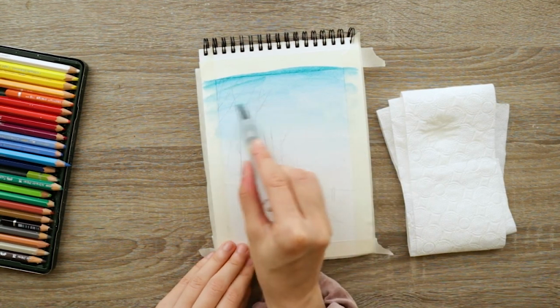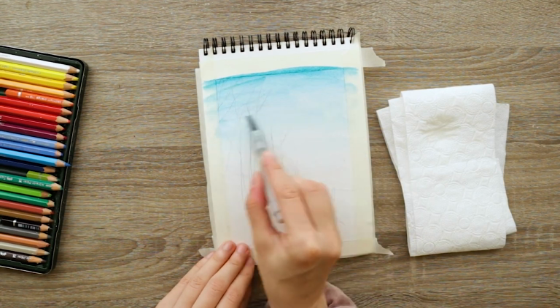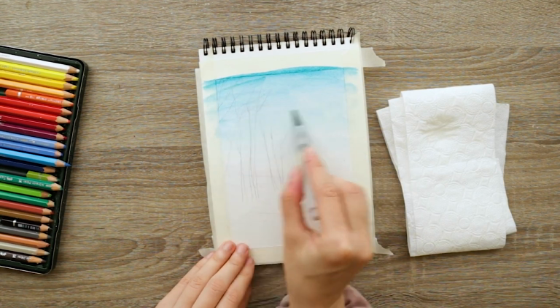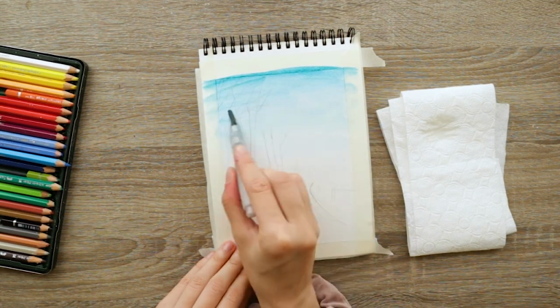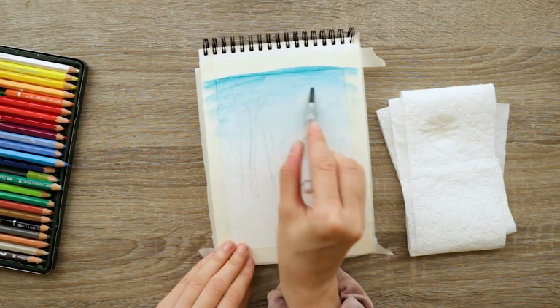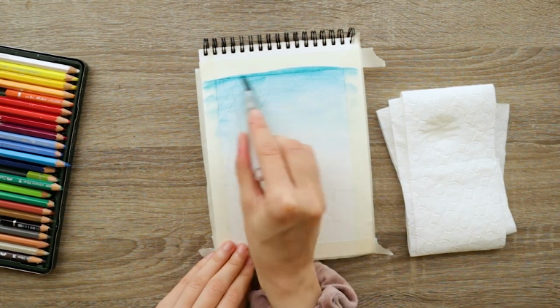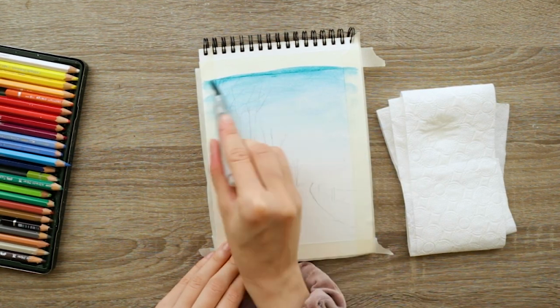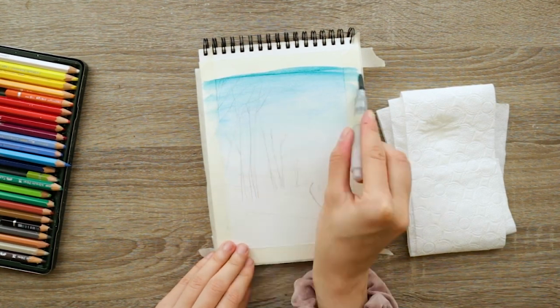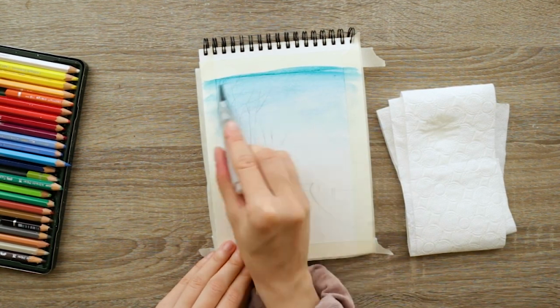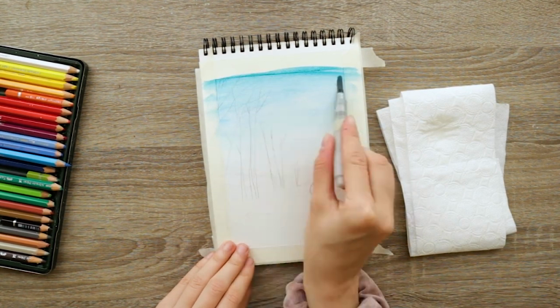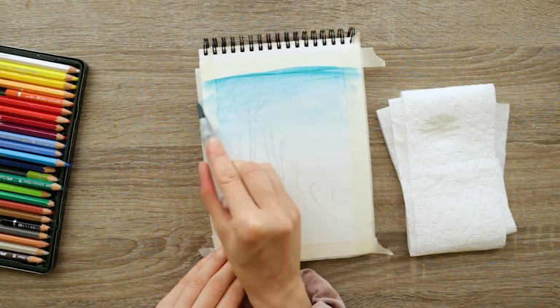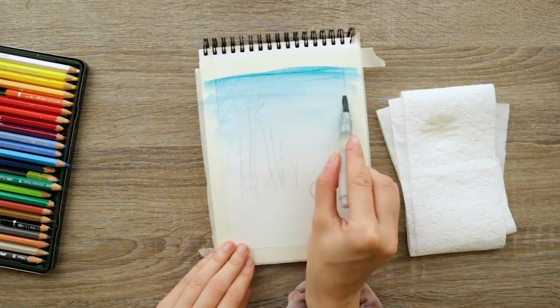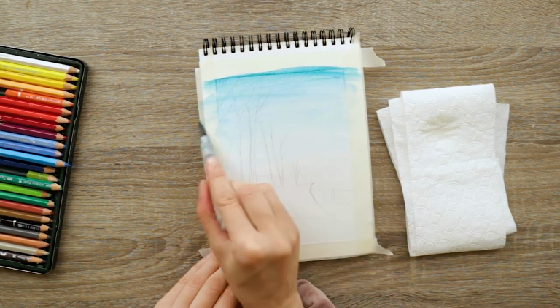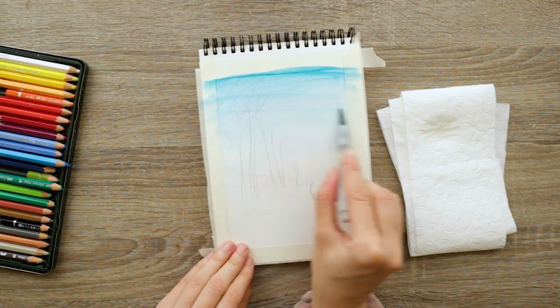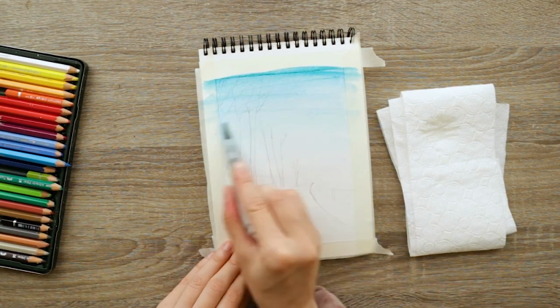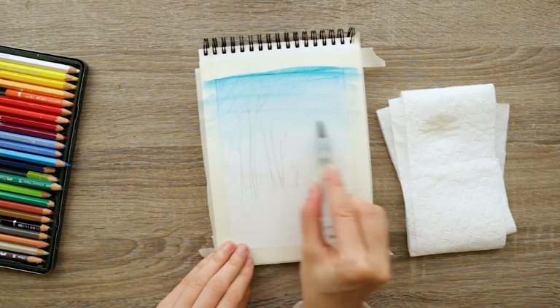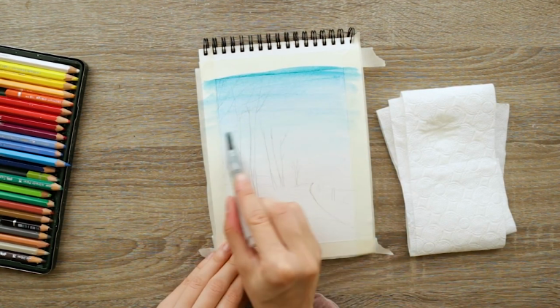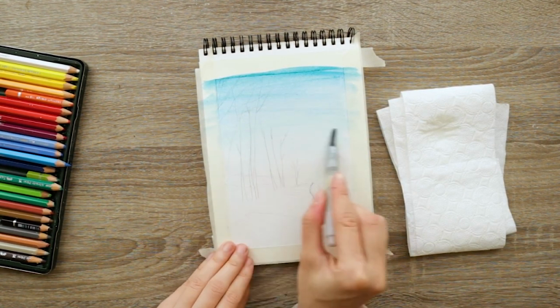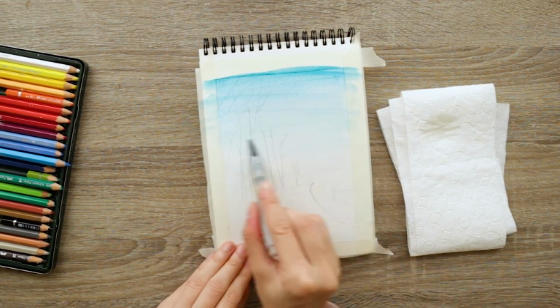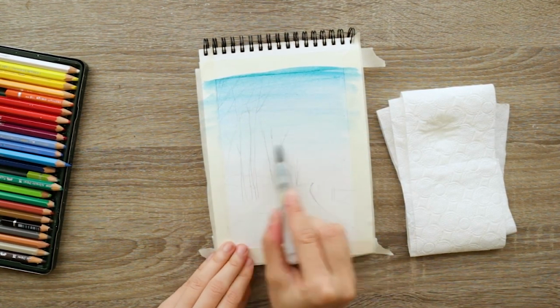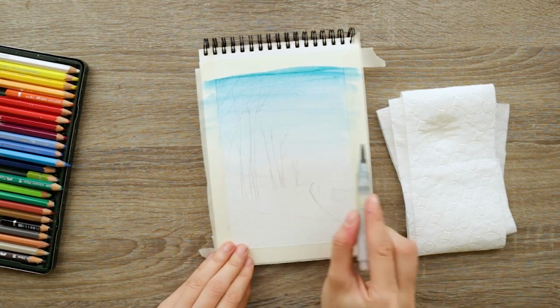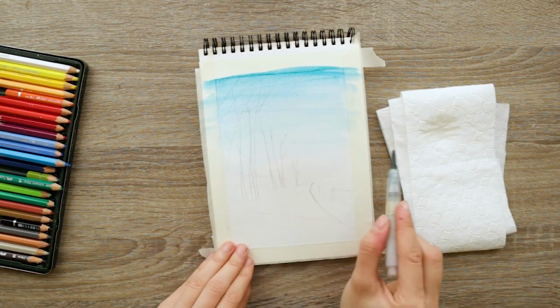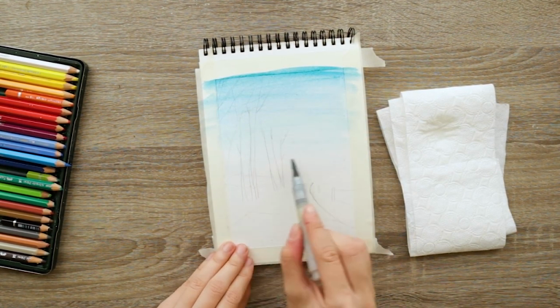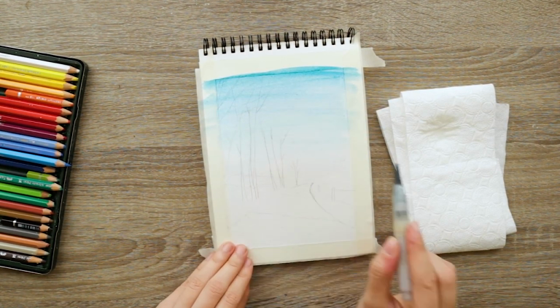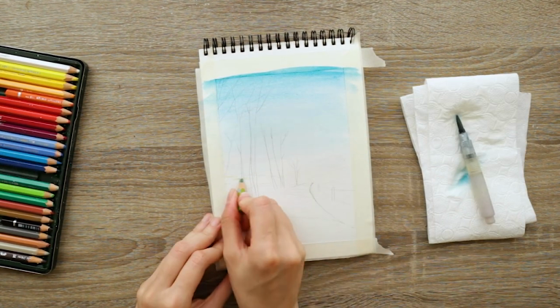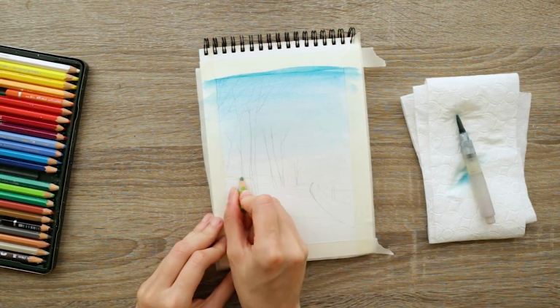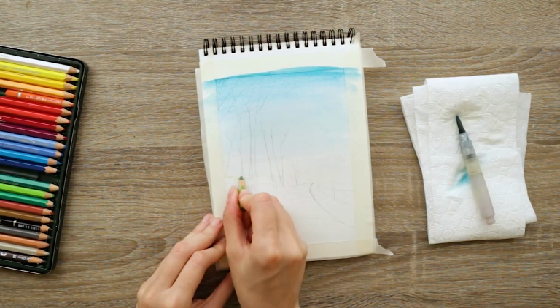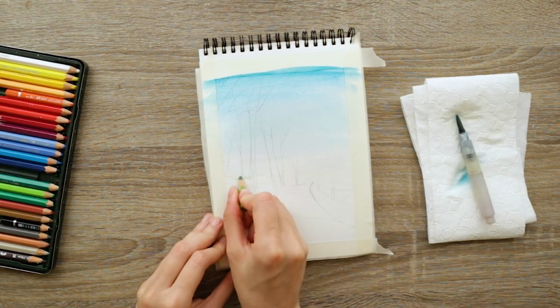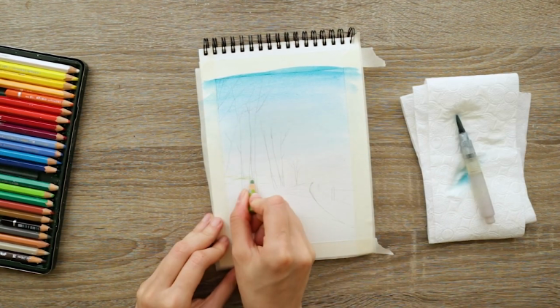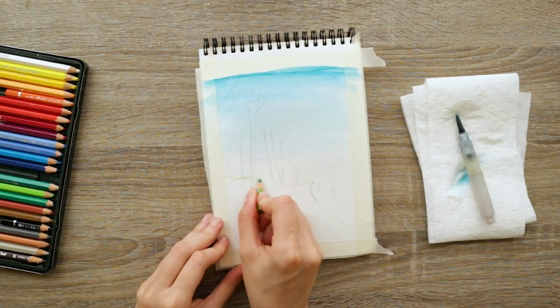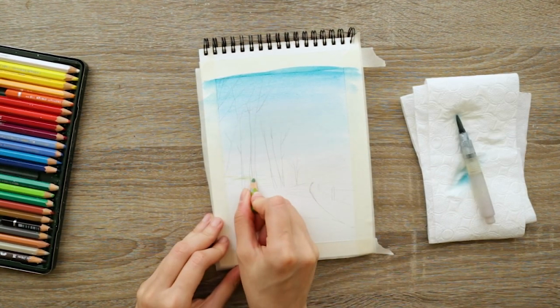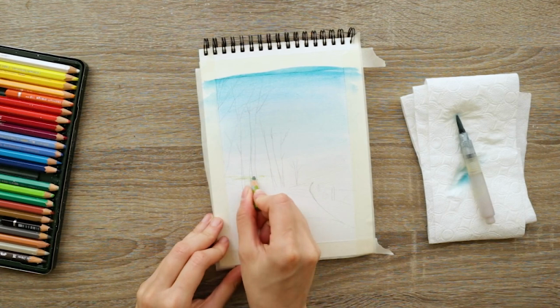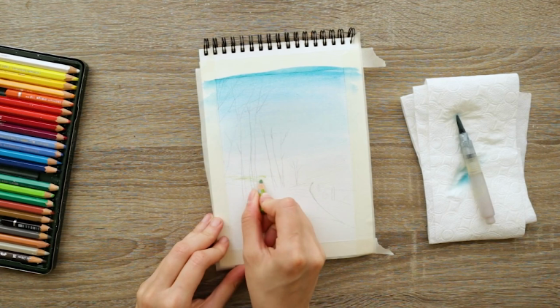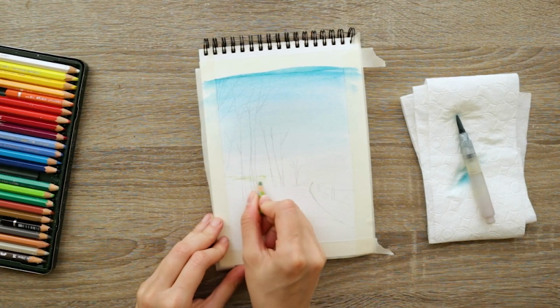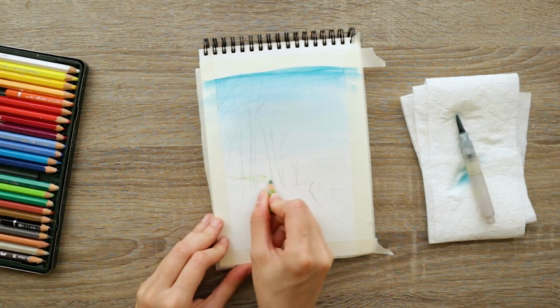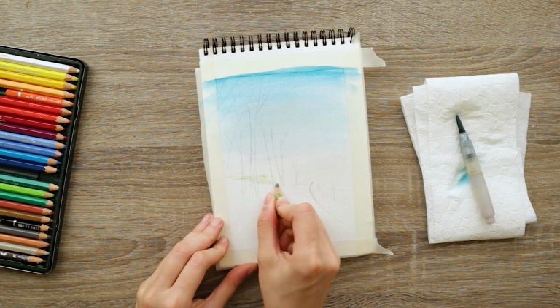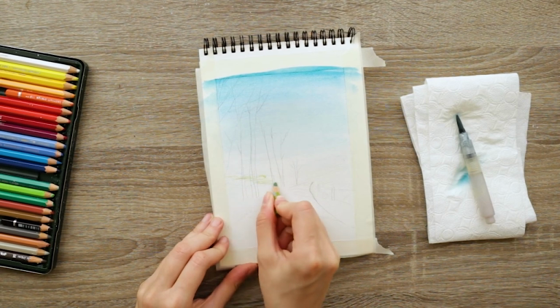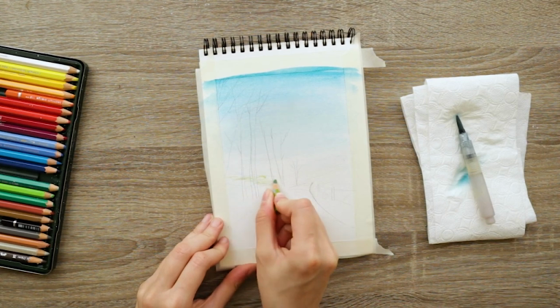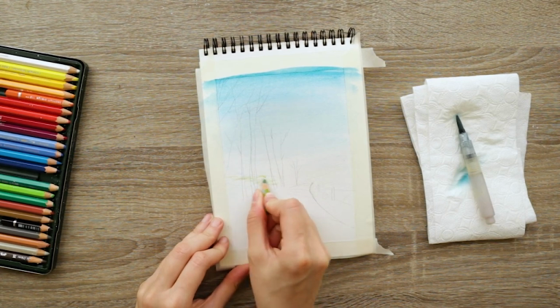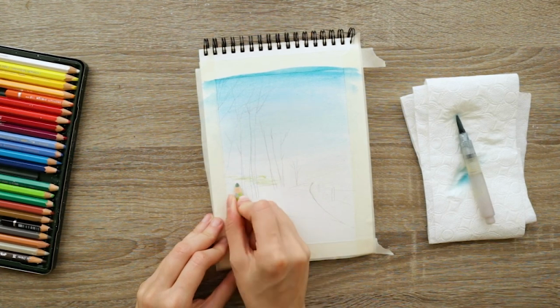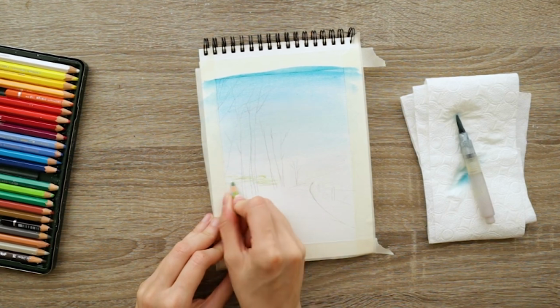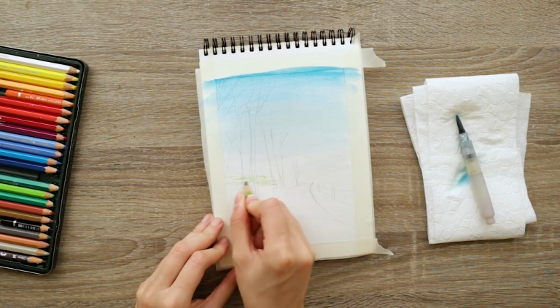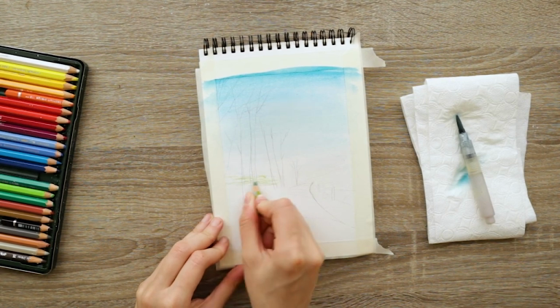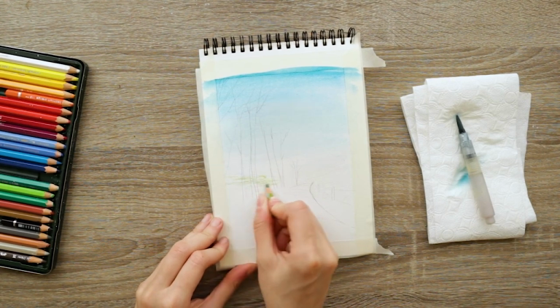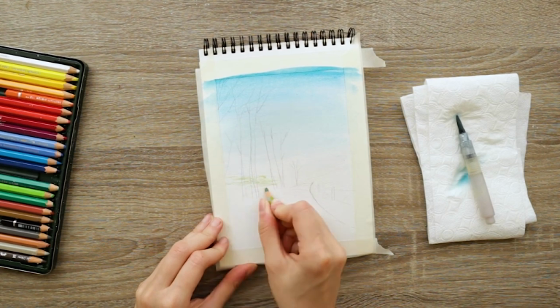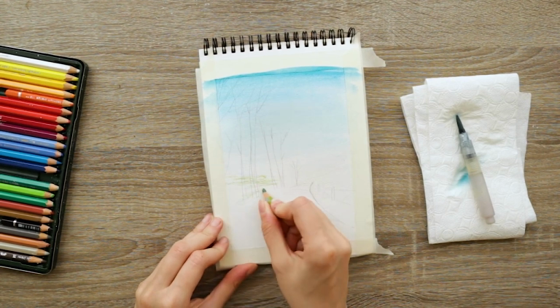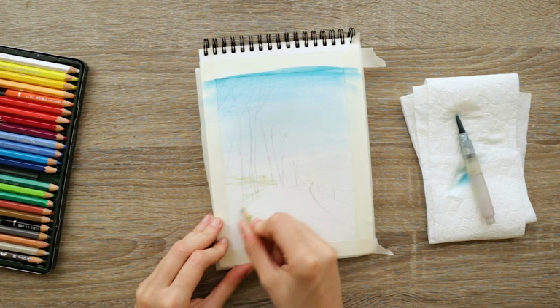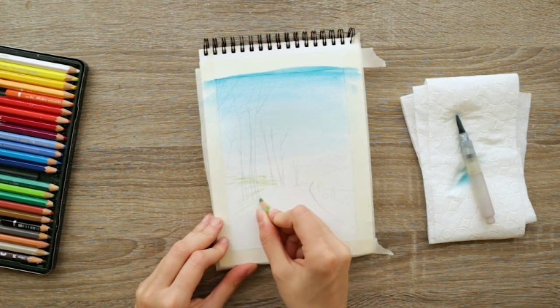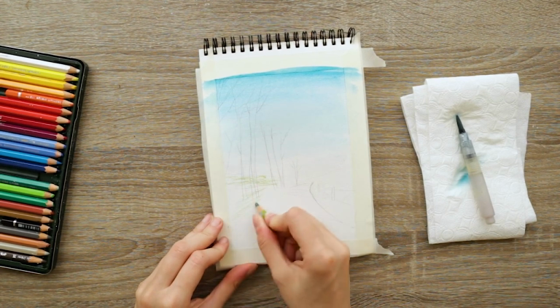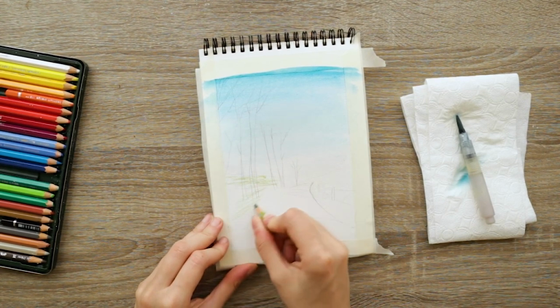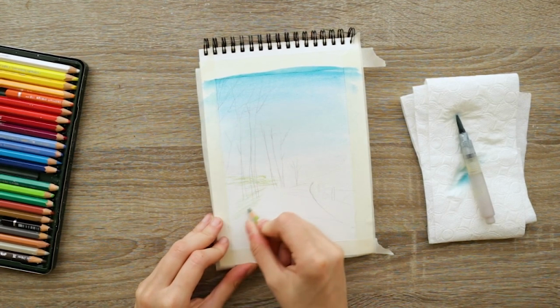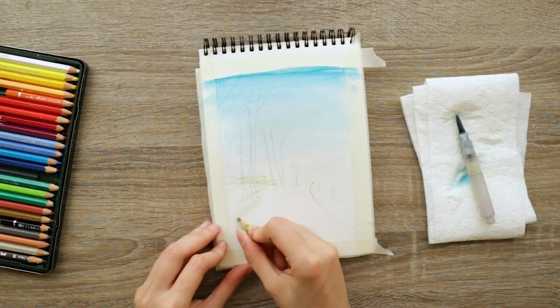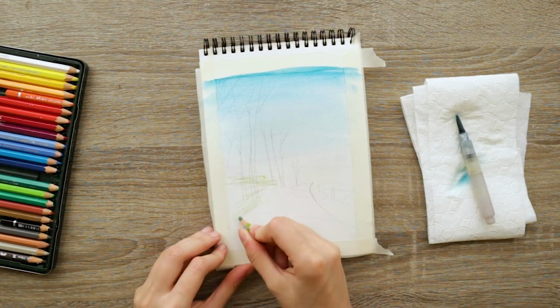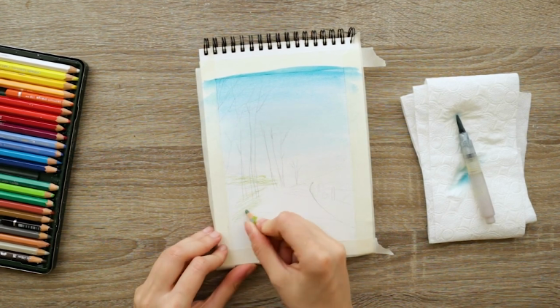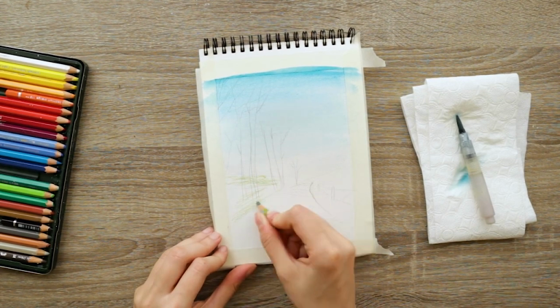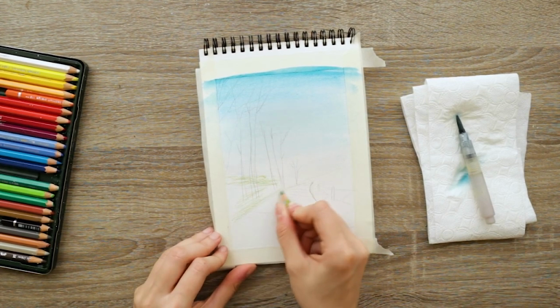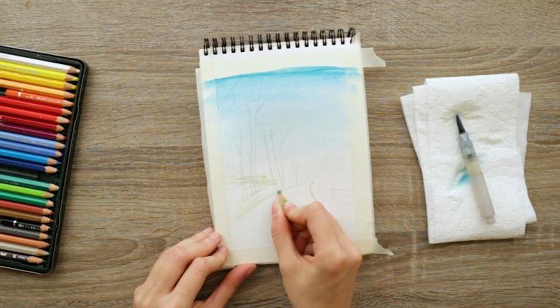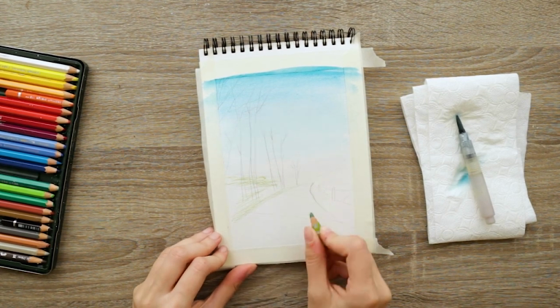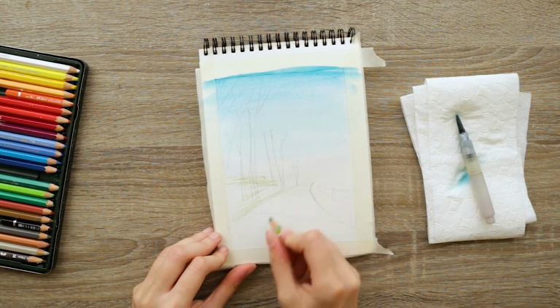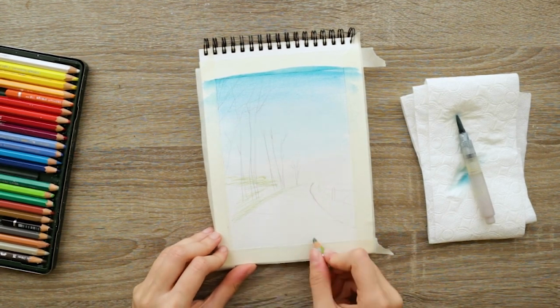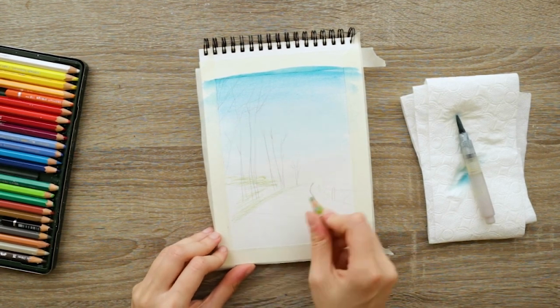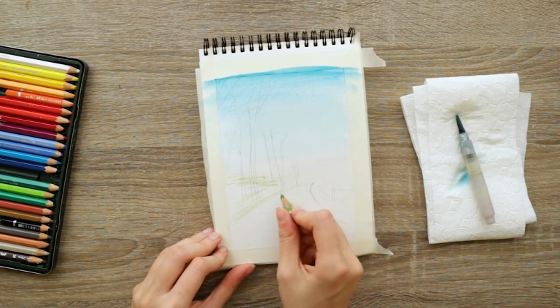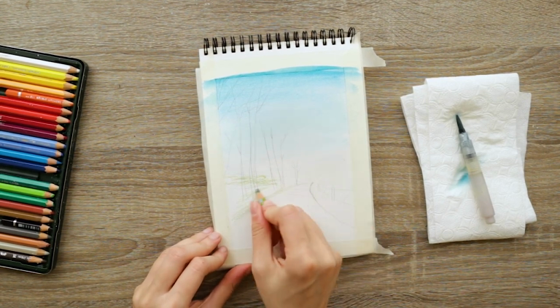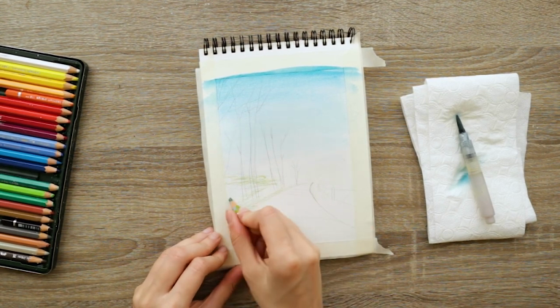Then with a watercolor brush I activate it going left to right, right to left — horizontal brush strokes.